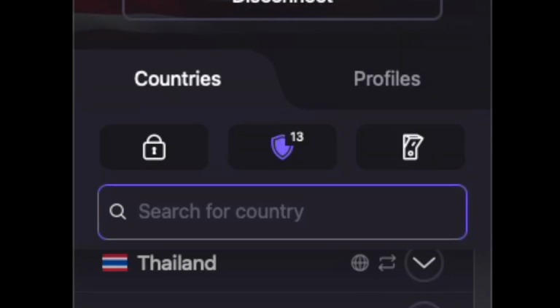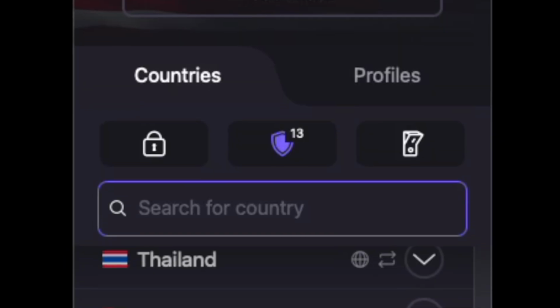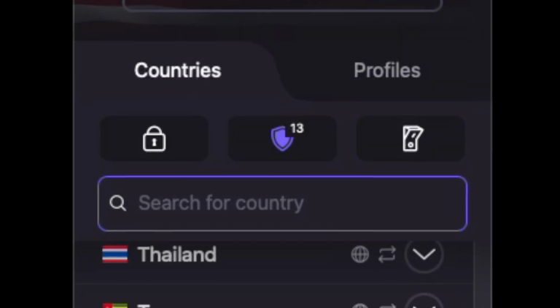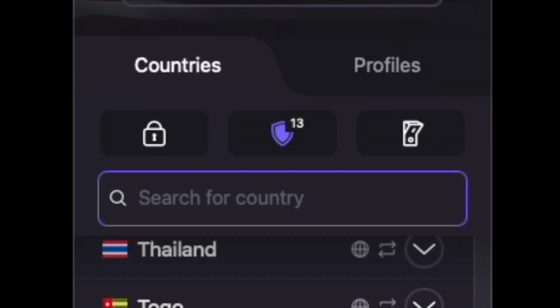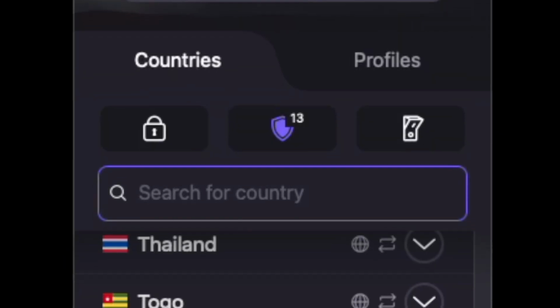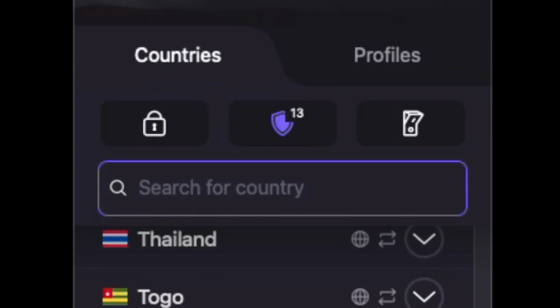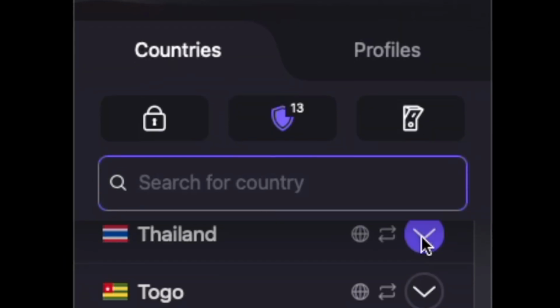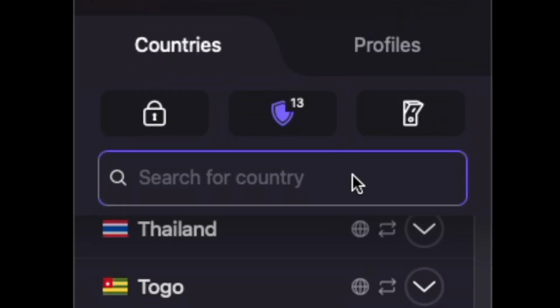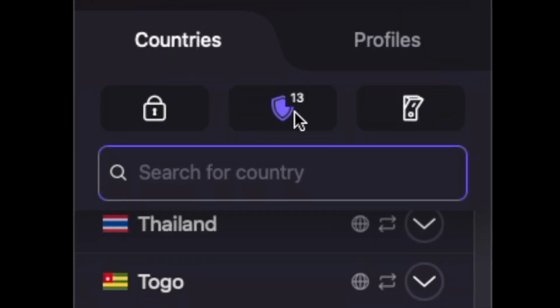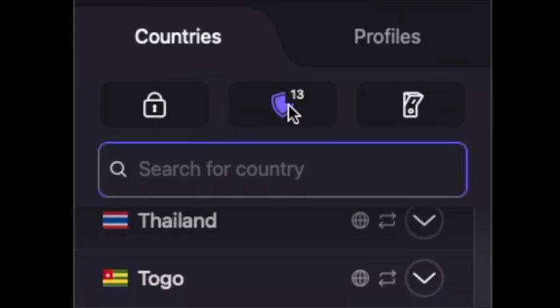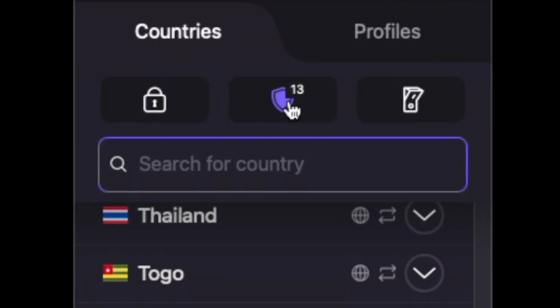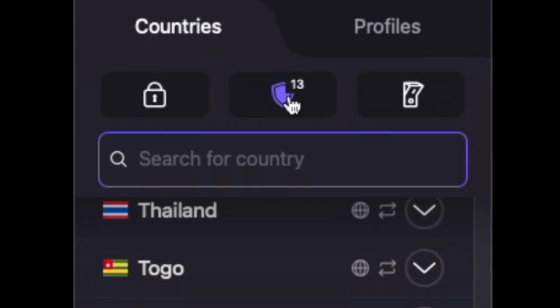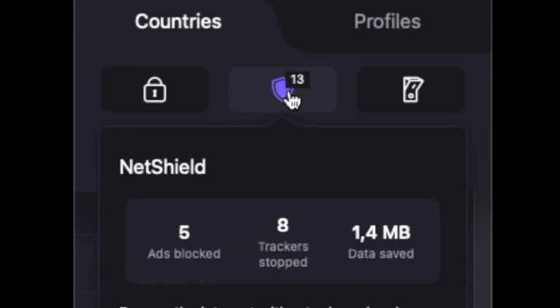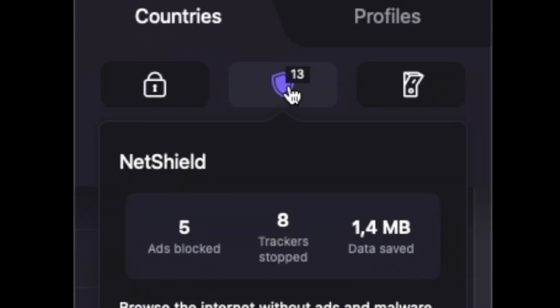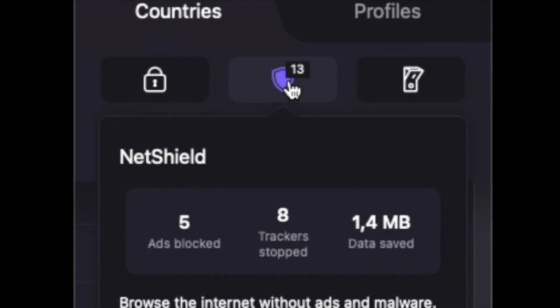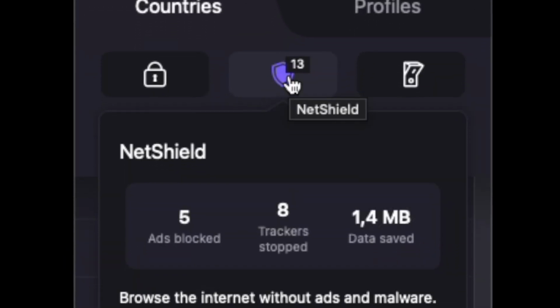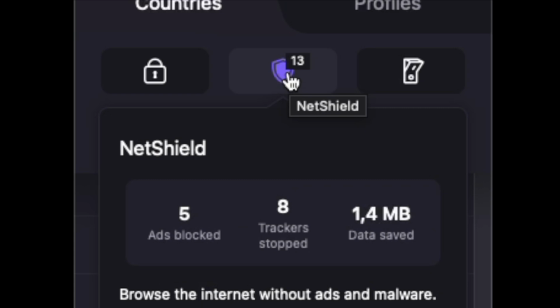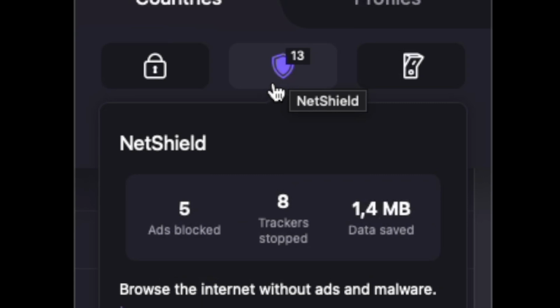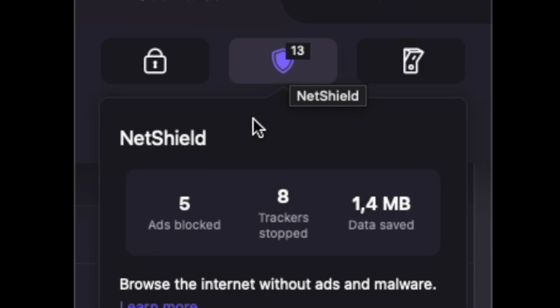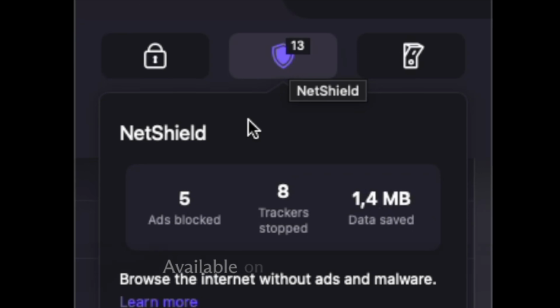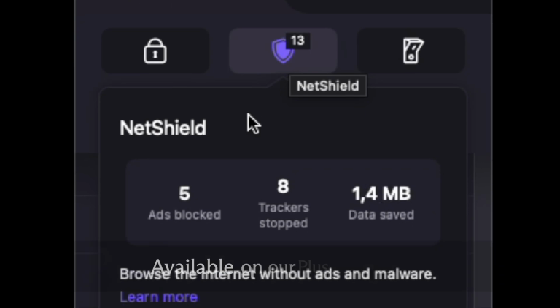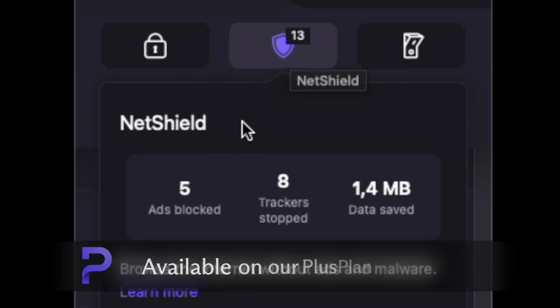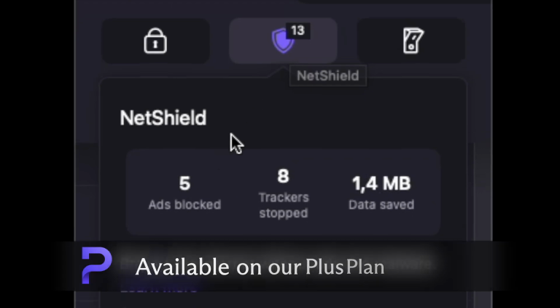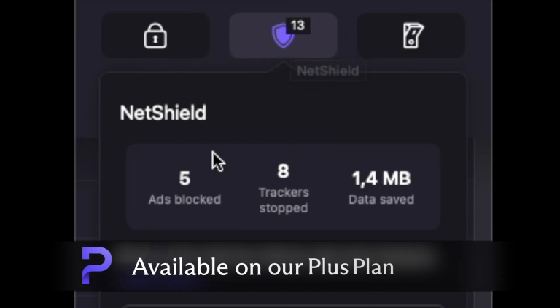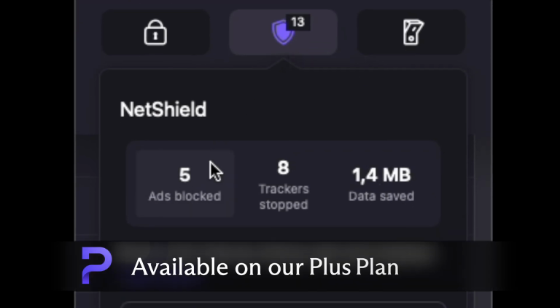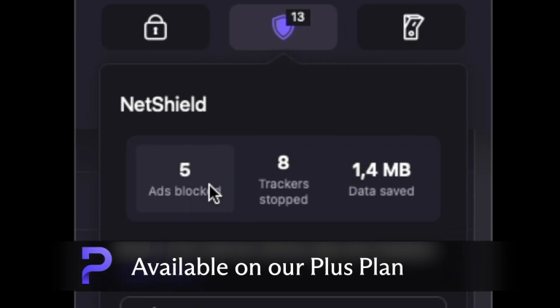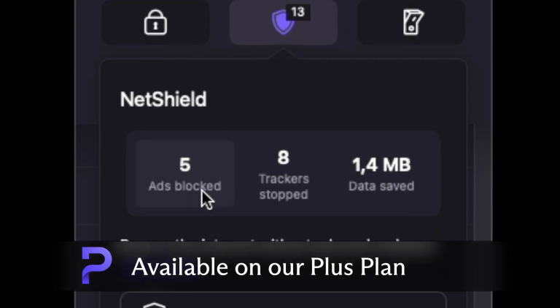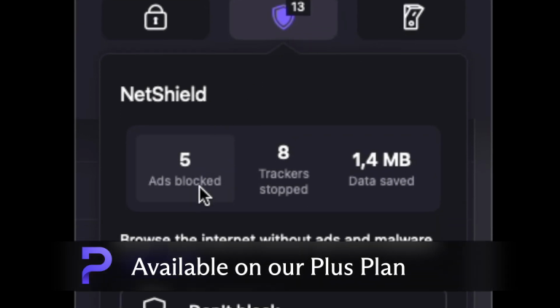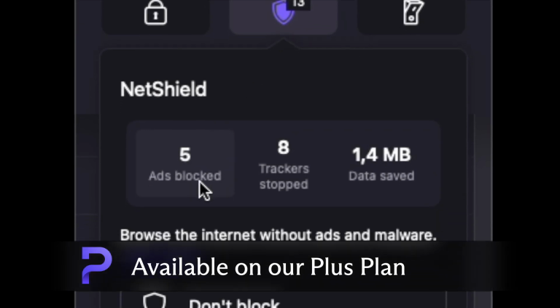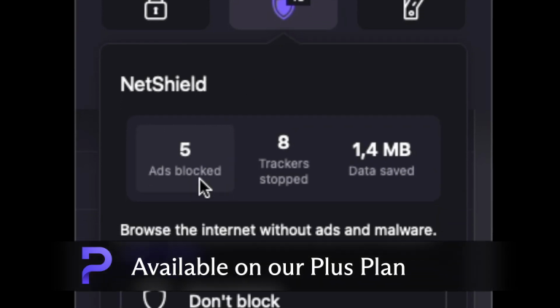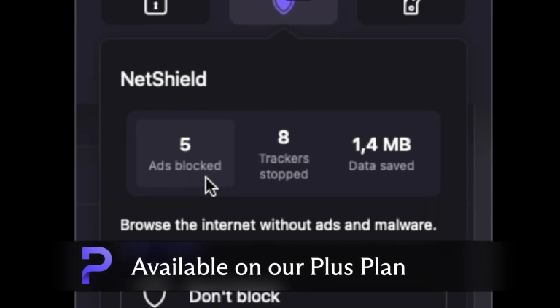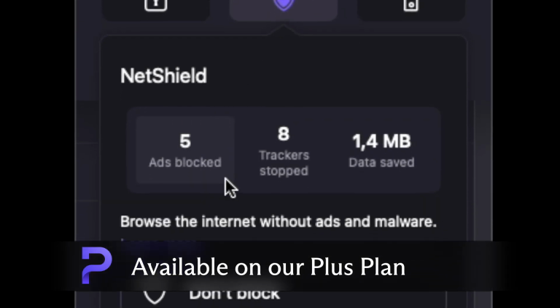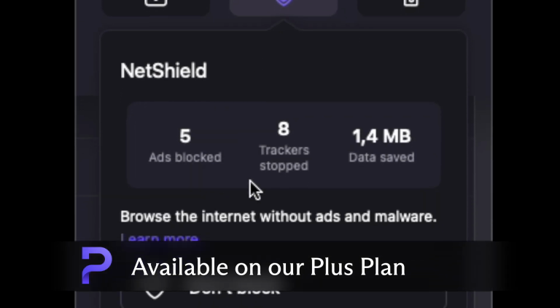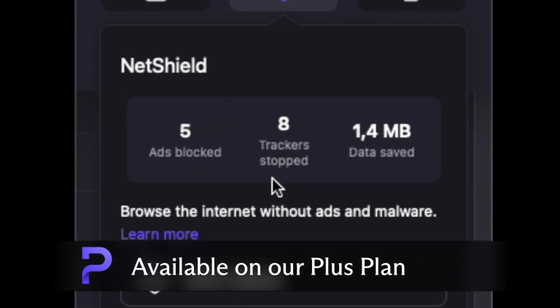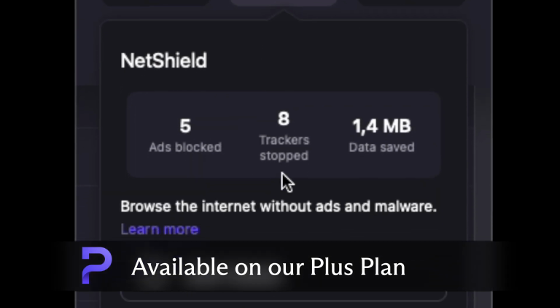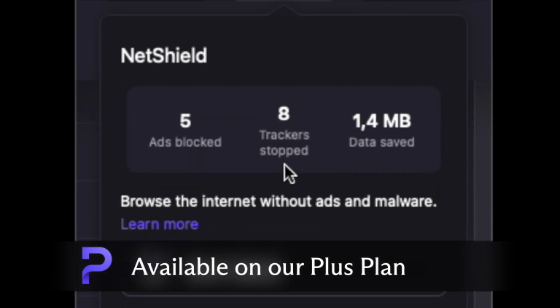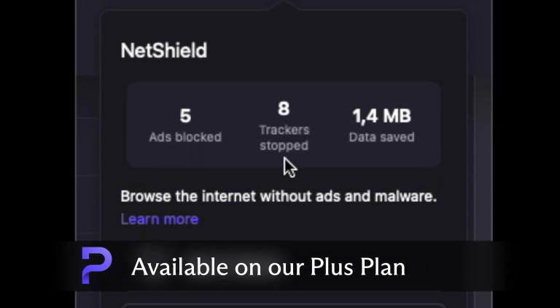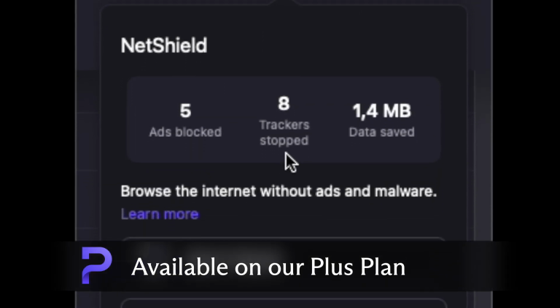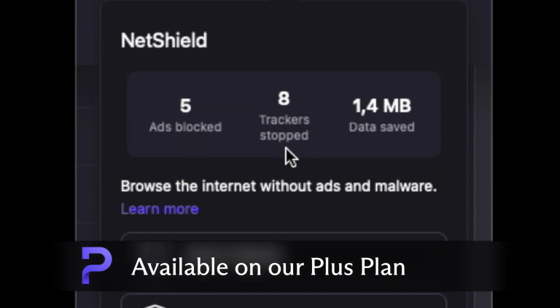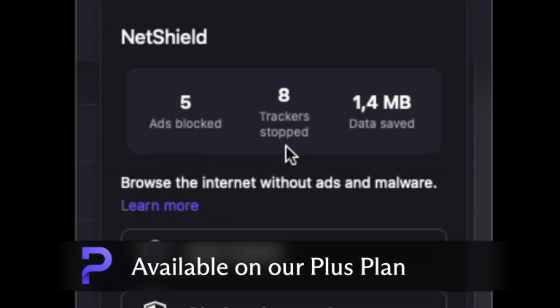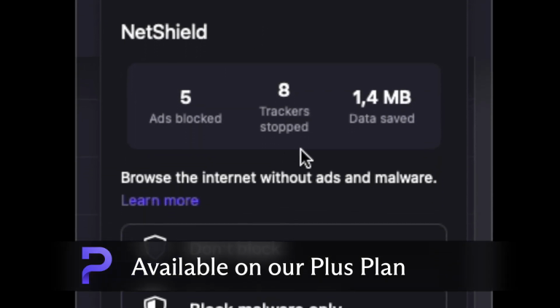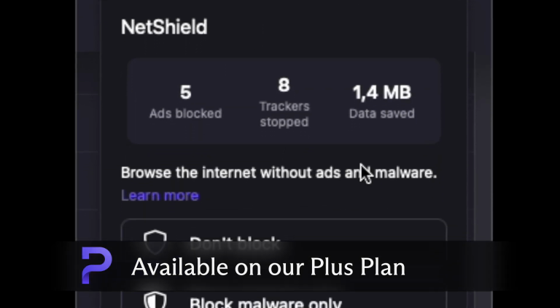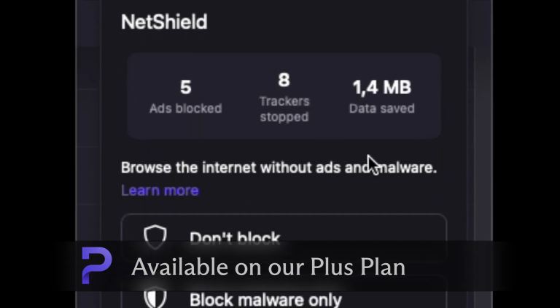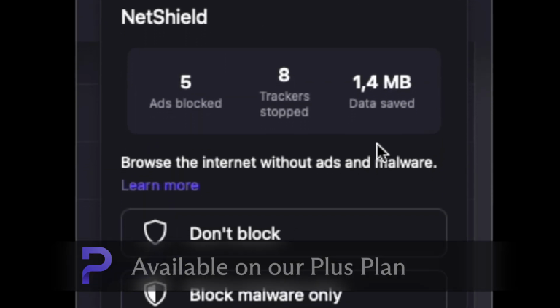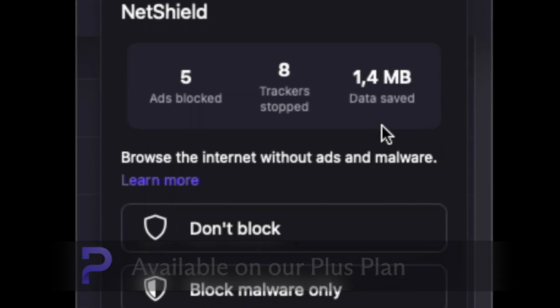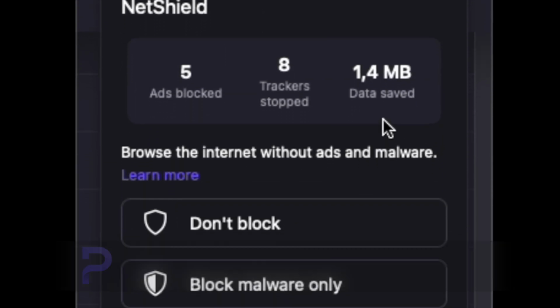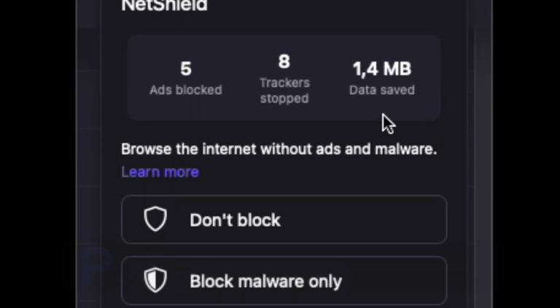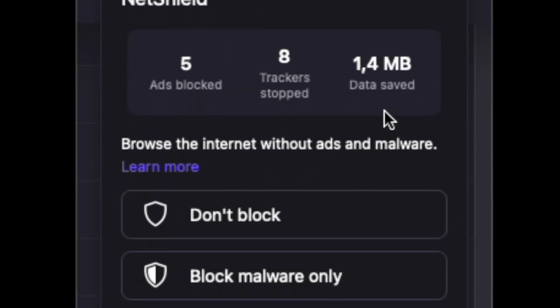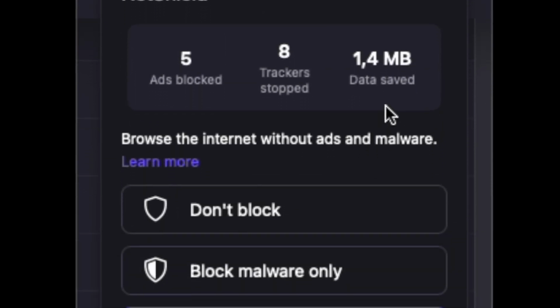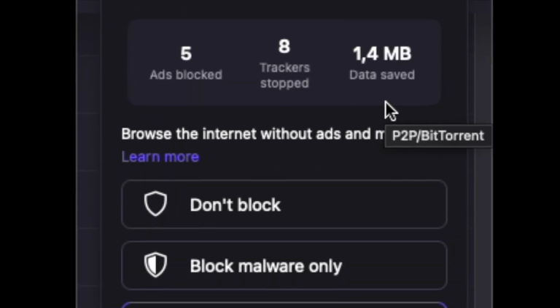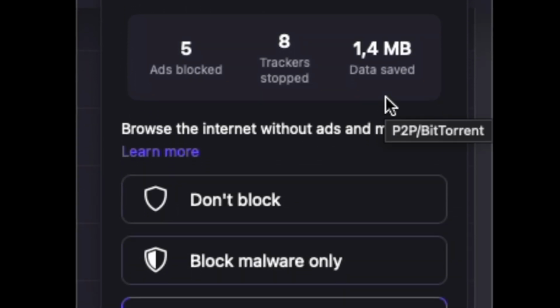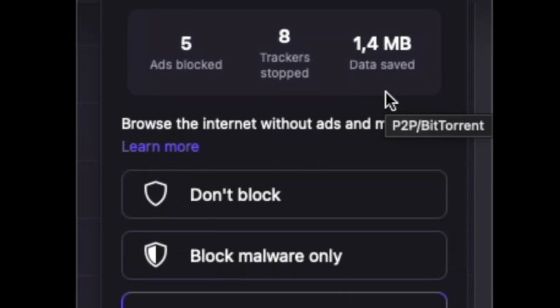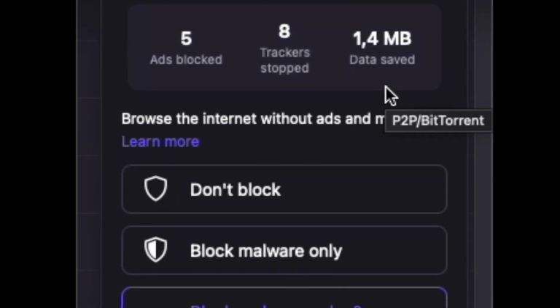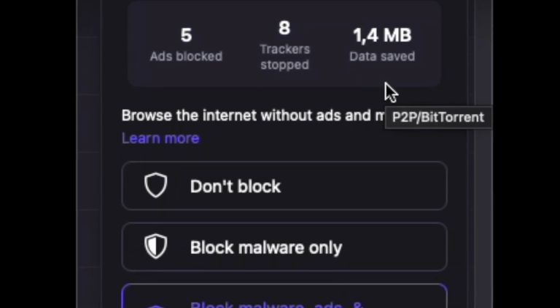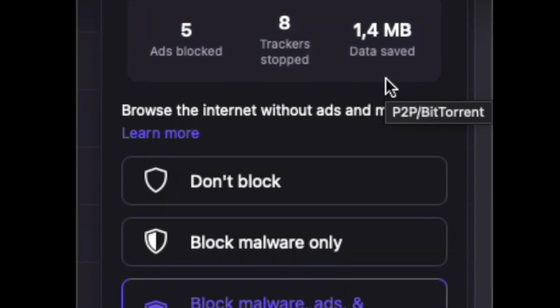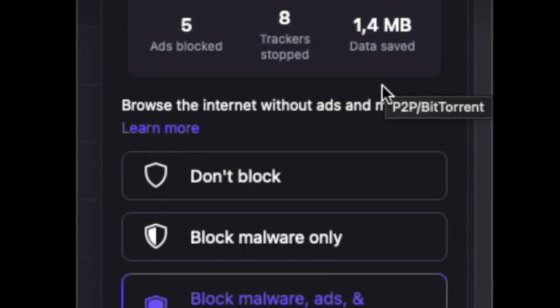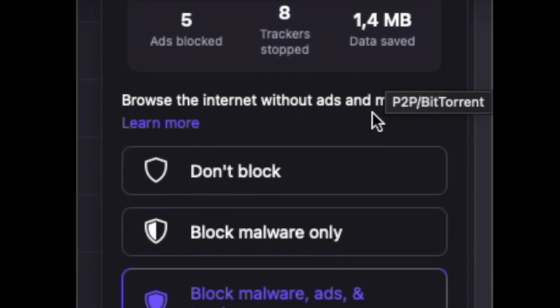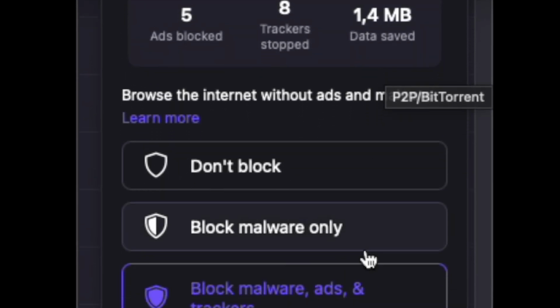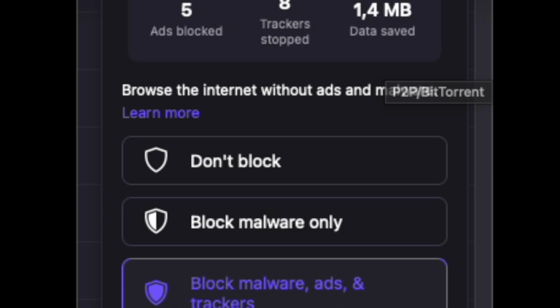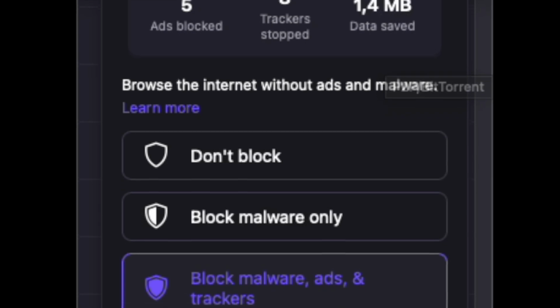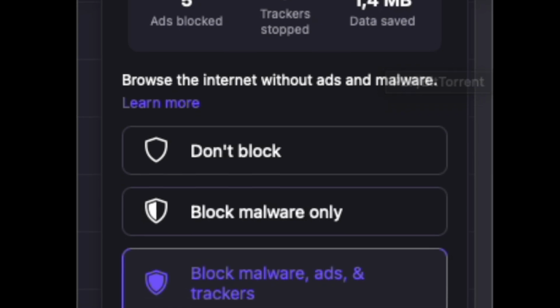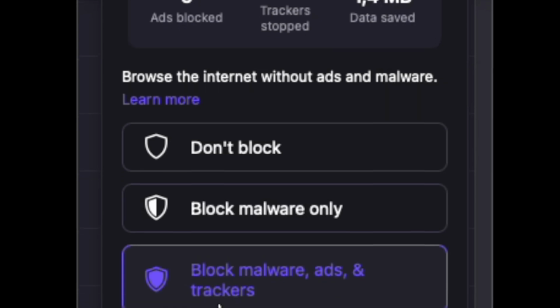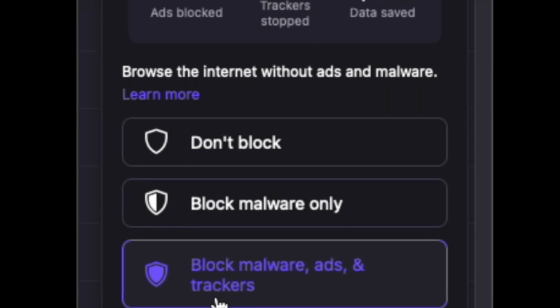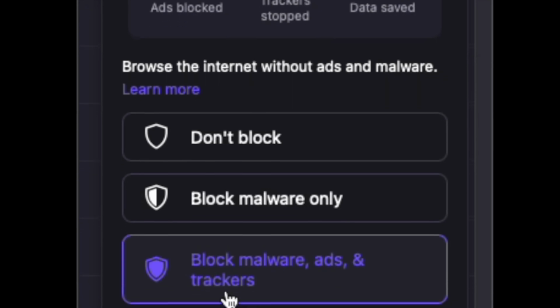For even greater protection, ProtonVPN's NetShield blocks tracking scripts and malicious domains before they can compromise your privacy.